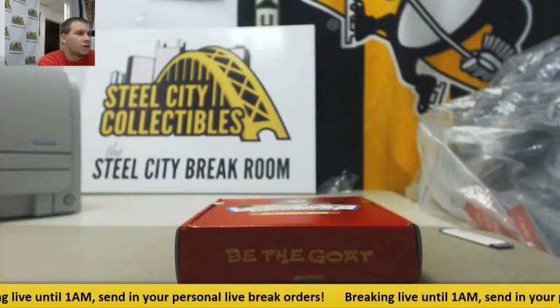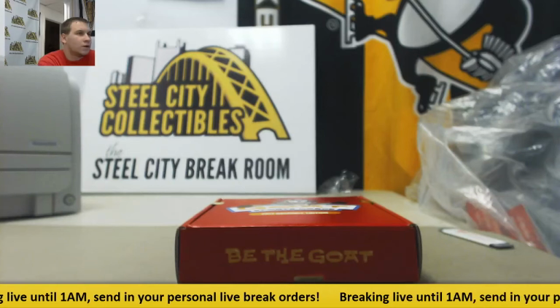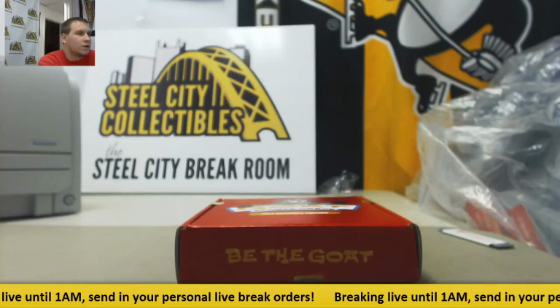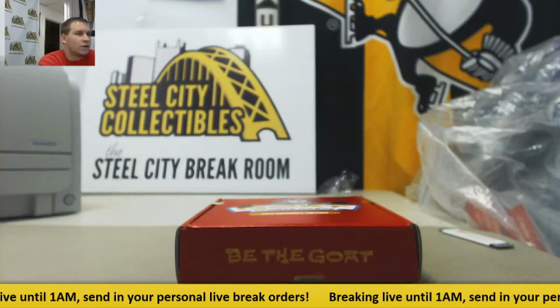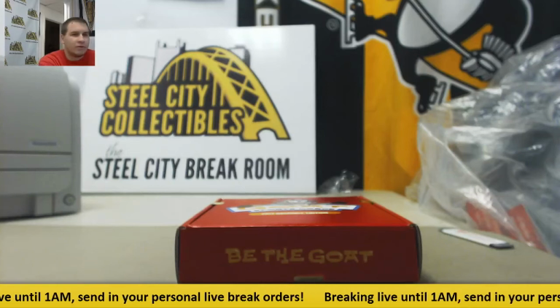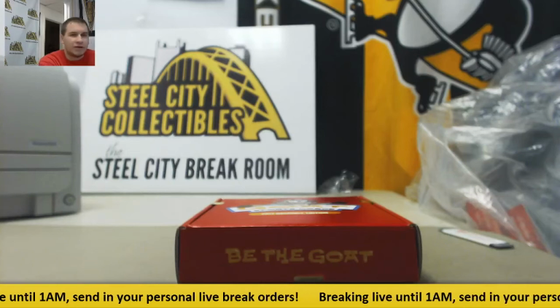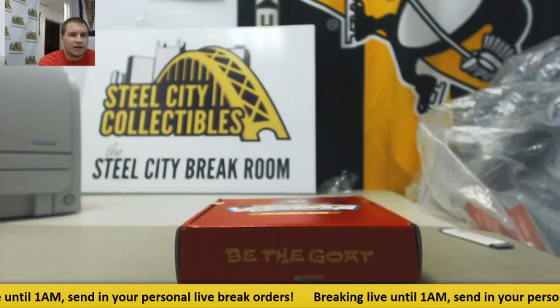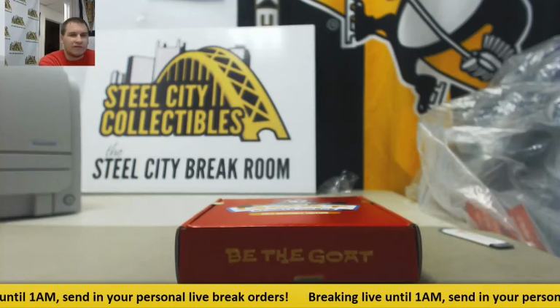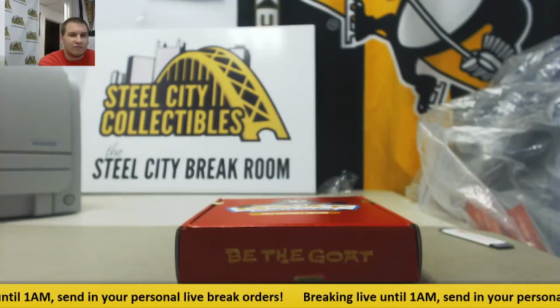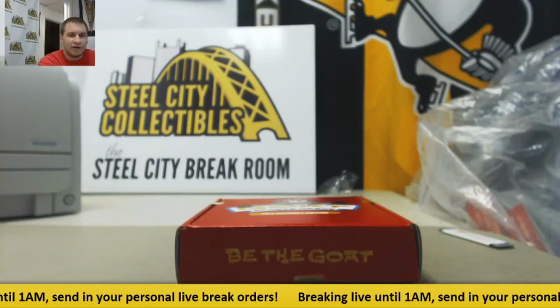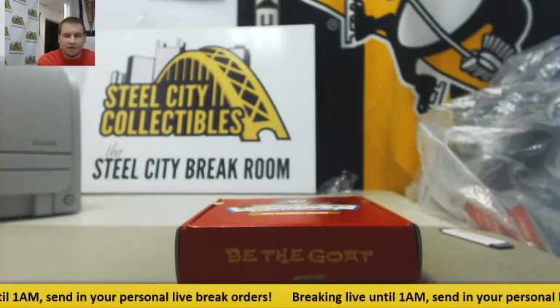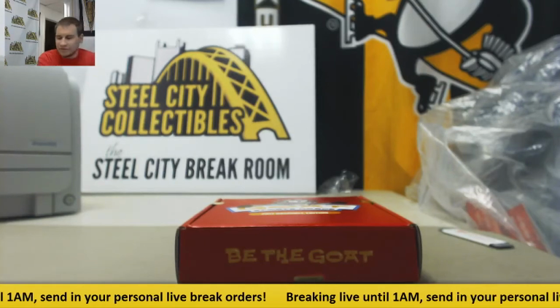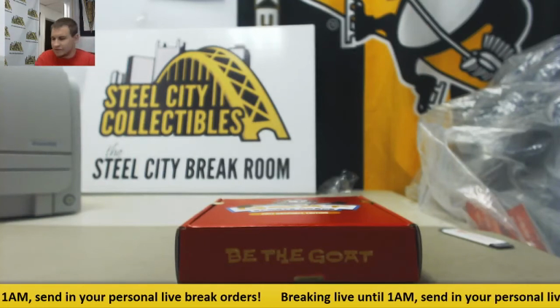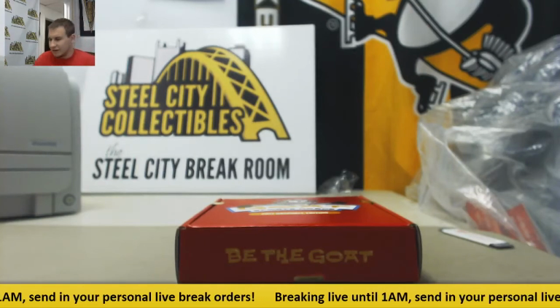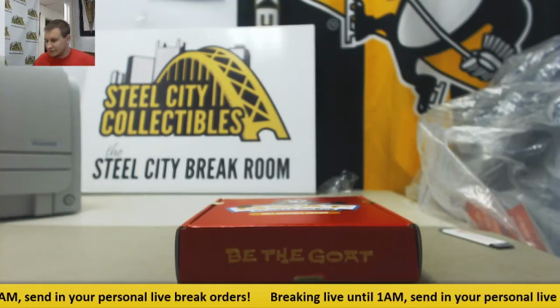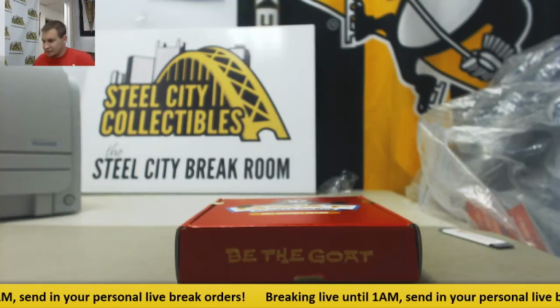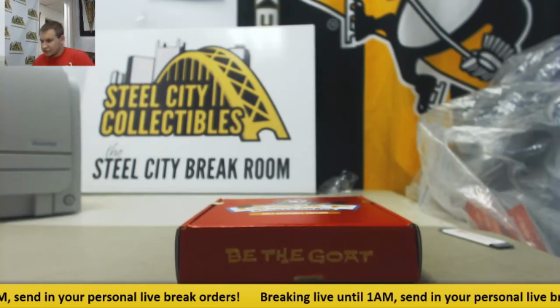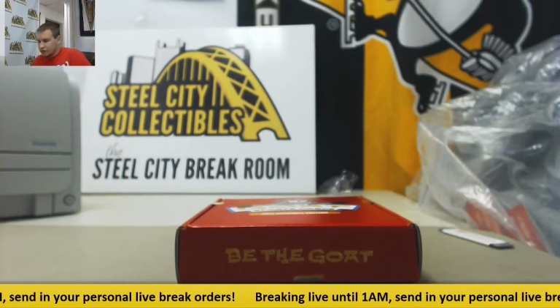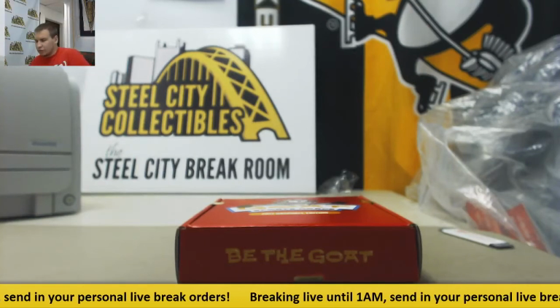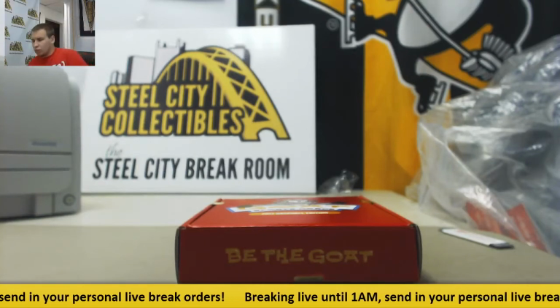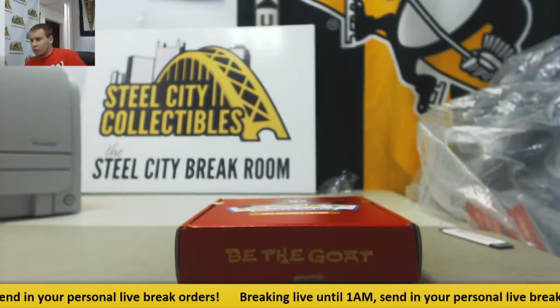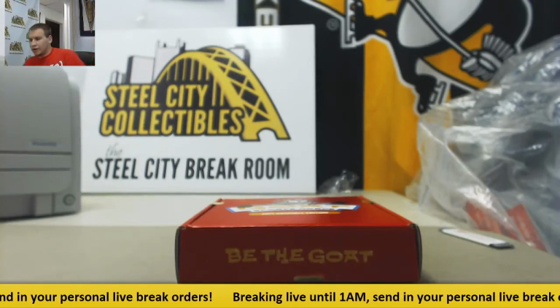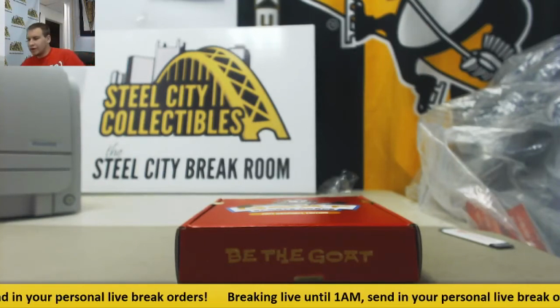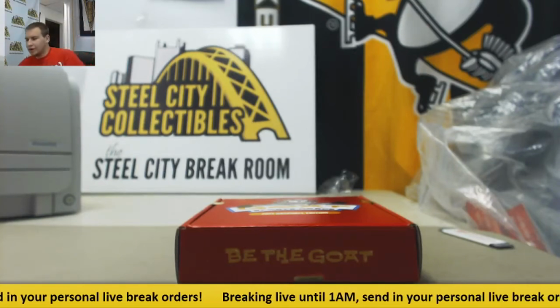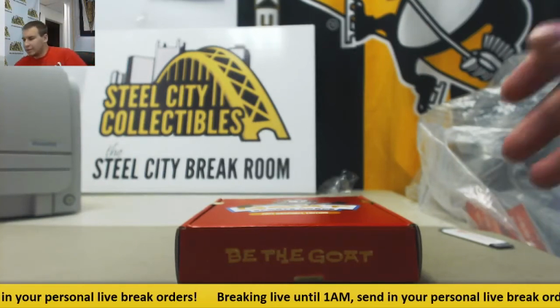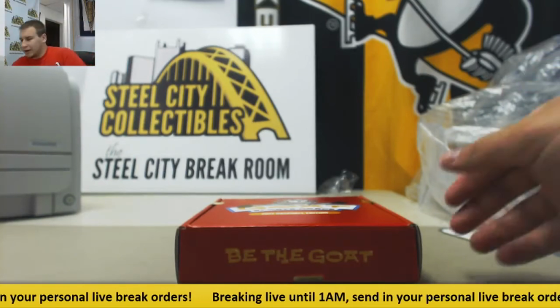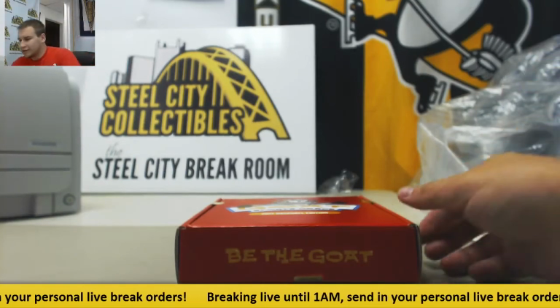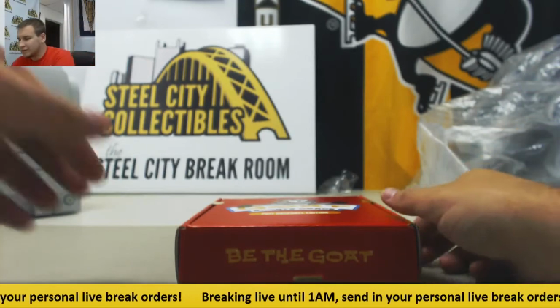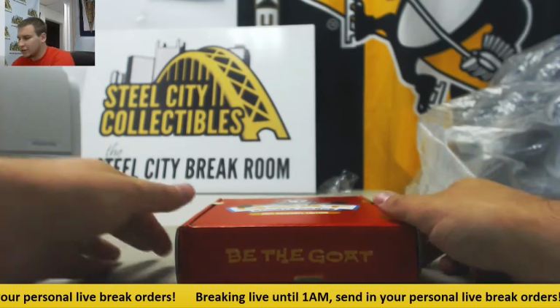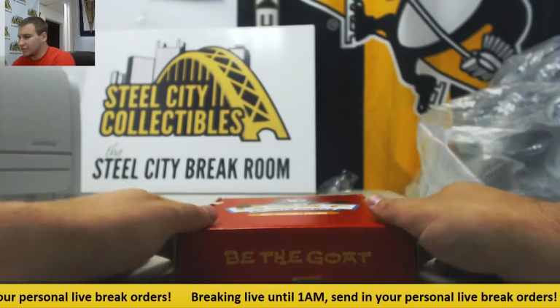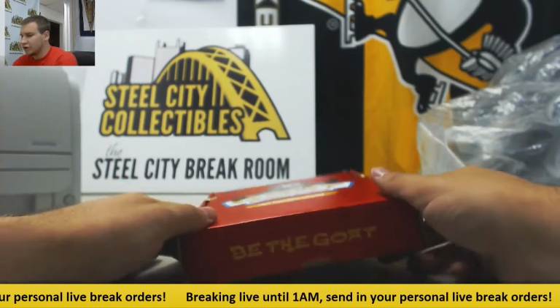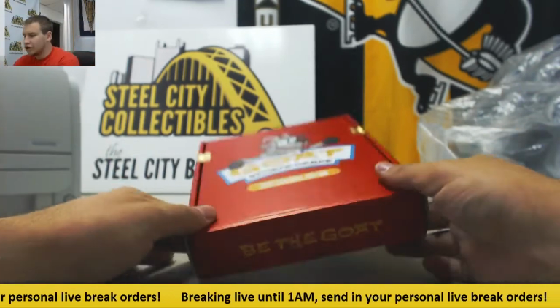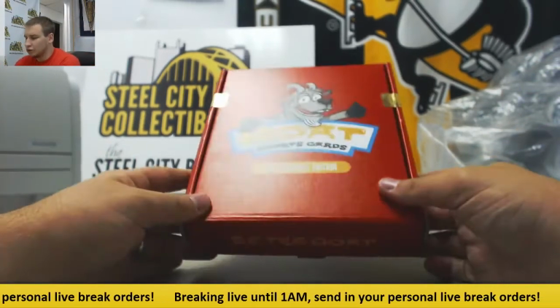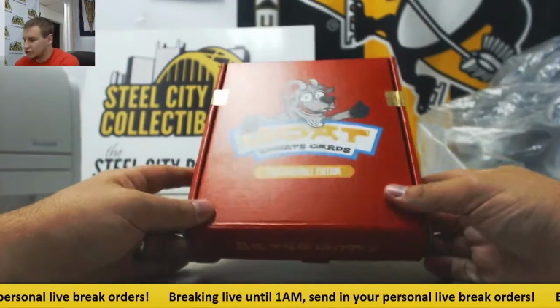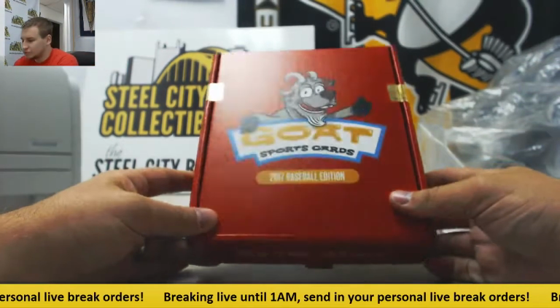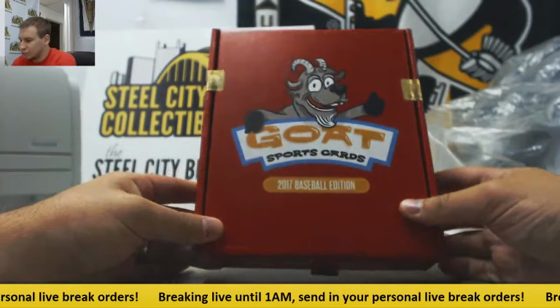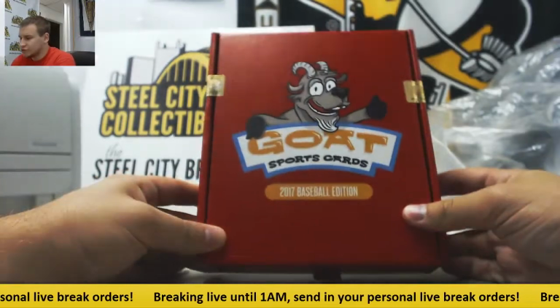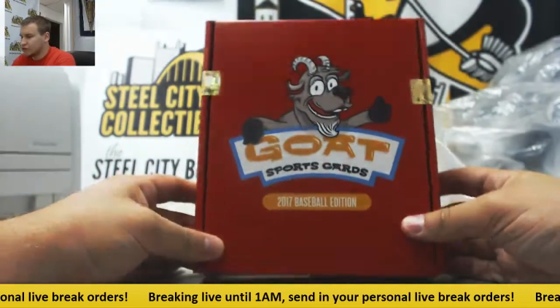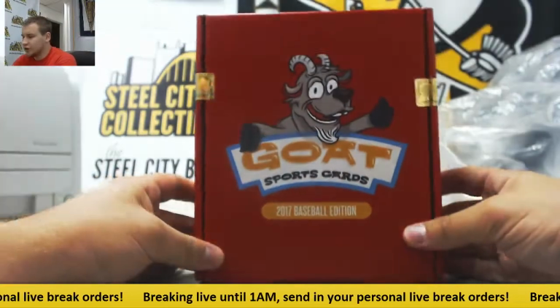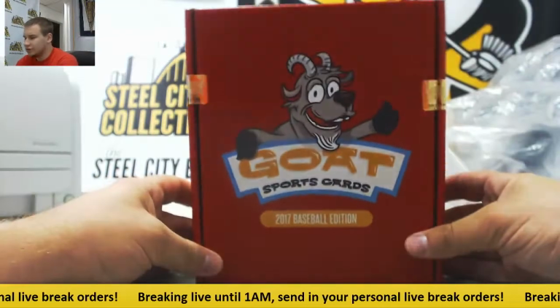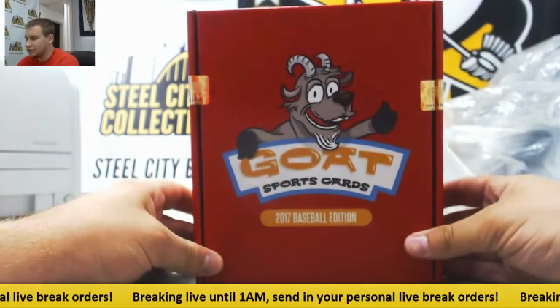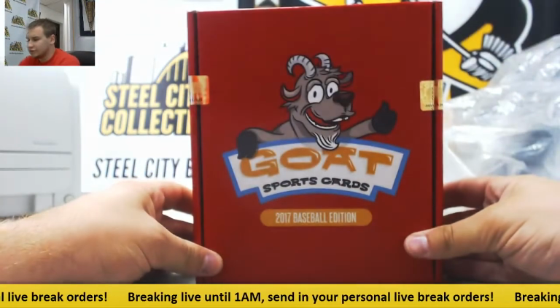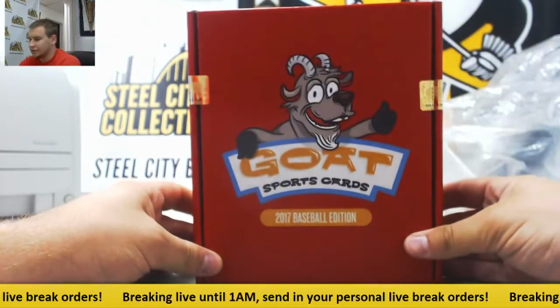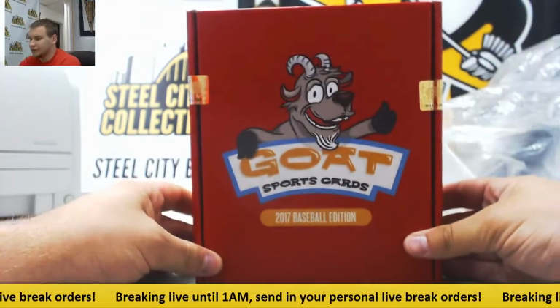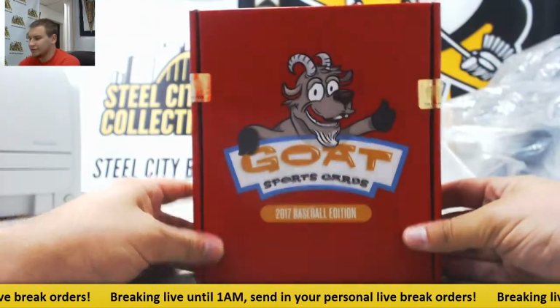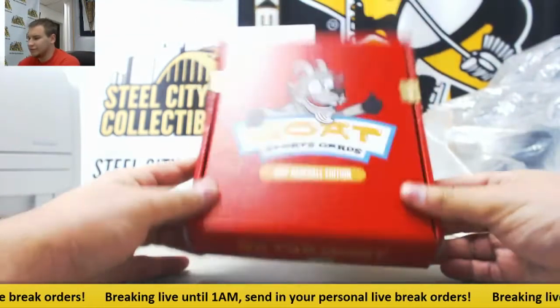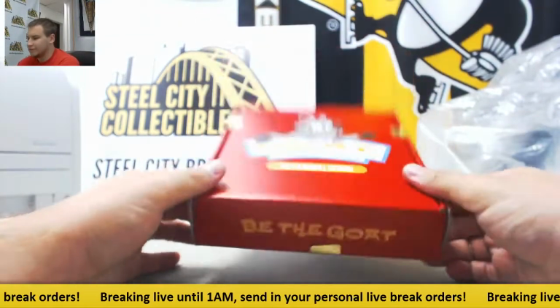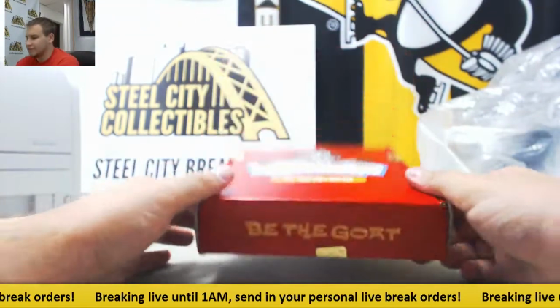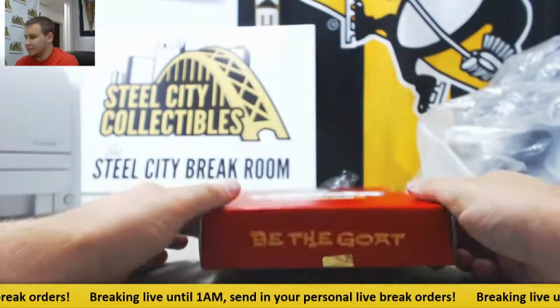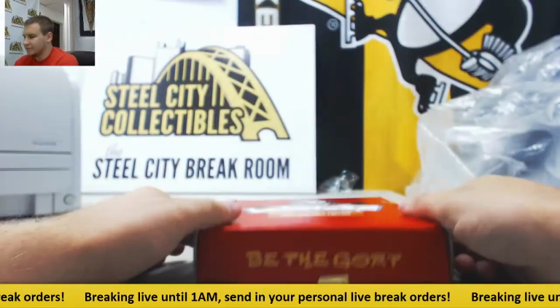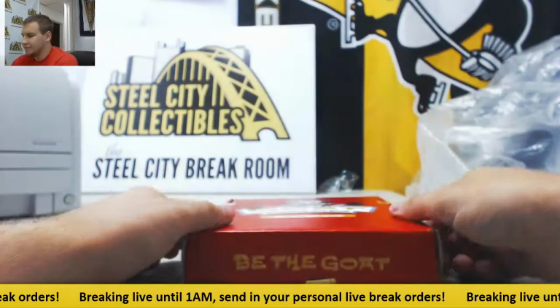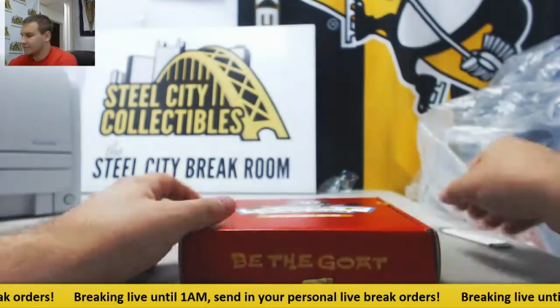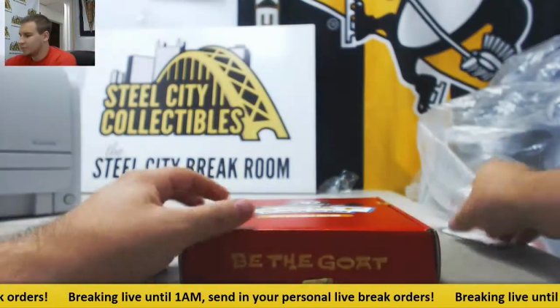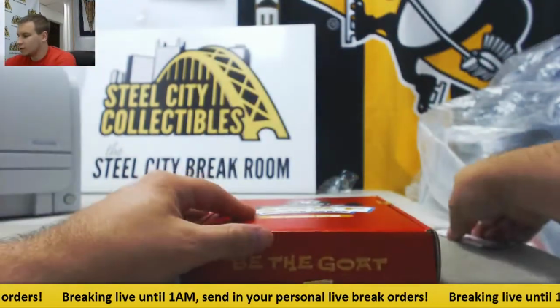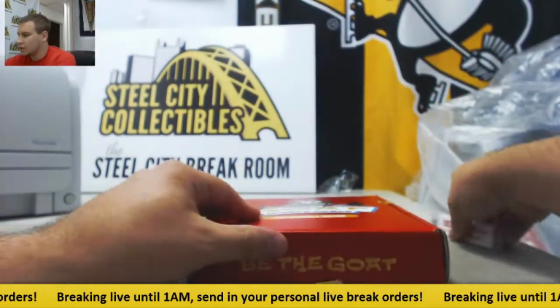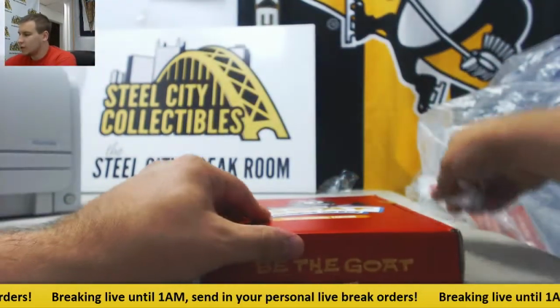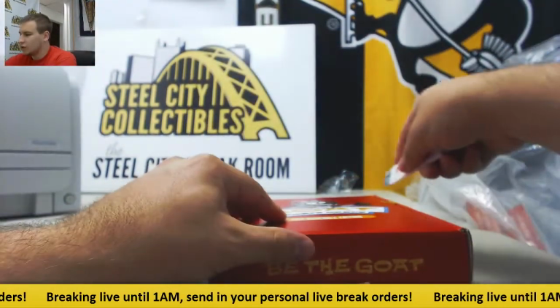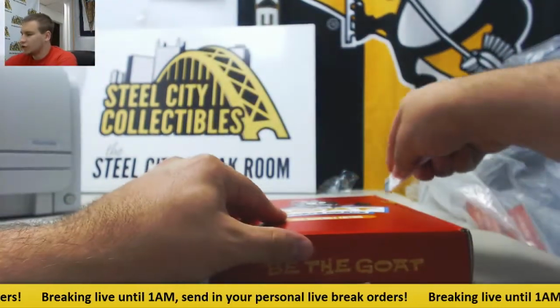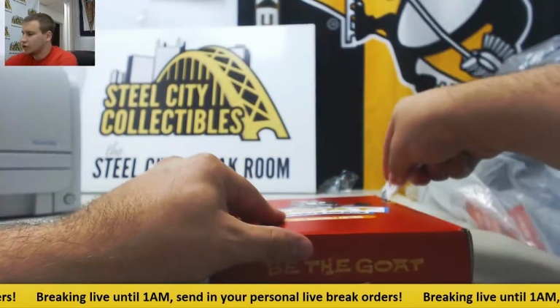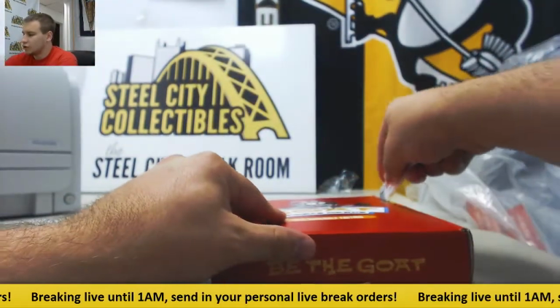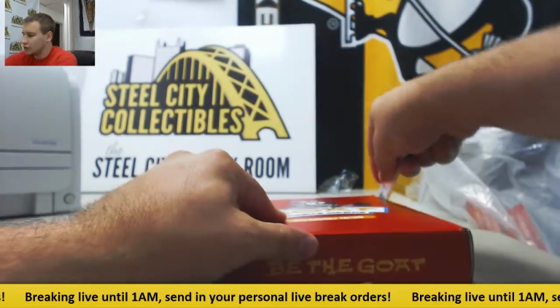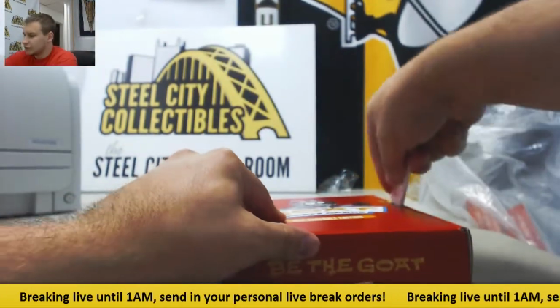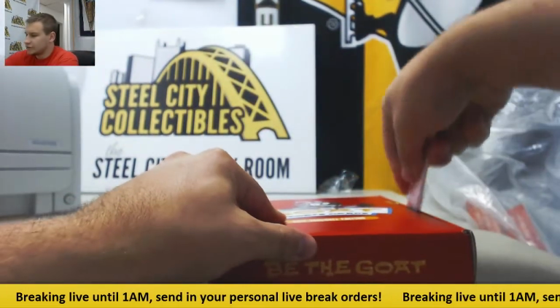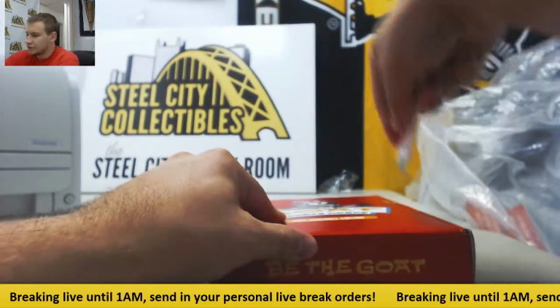Alright, we've got a live break here for Thomas. I'm going to try one box of GOAT Sports Cards 2017. Good luck to you.